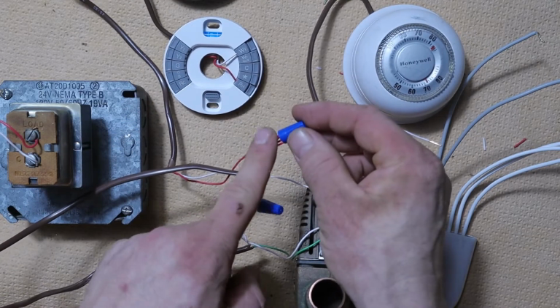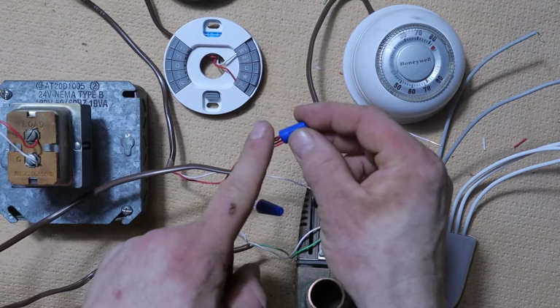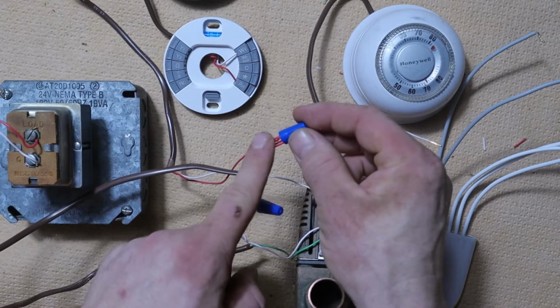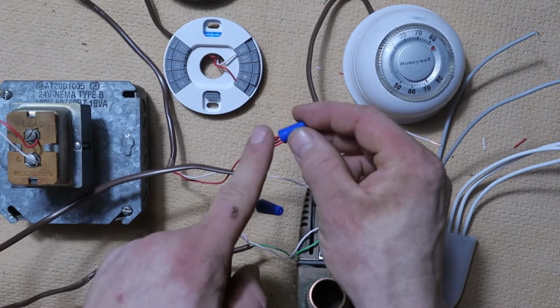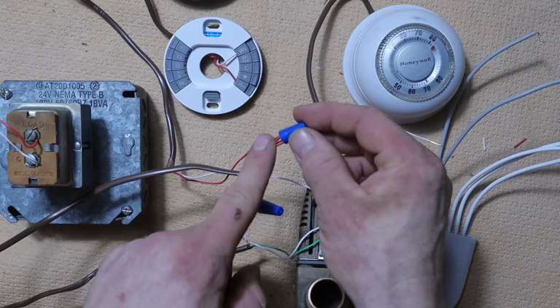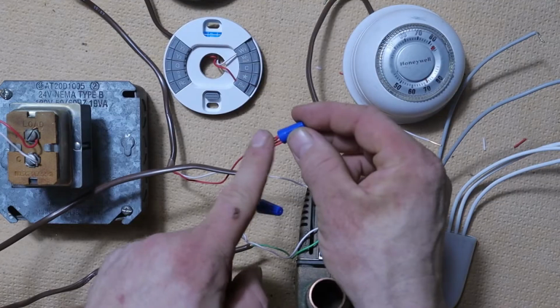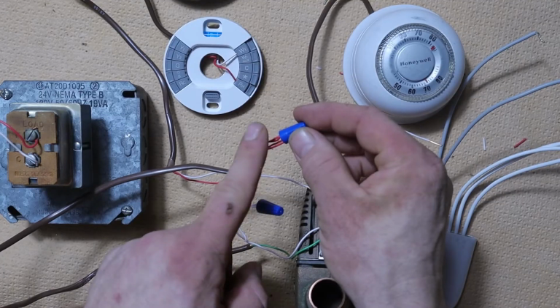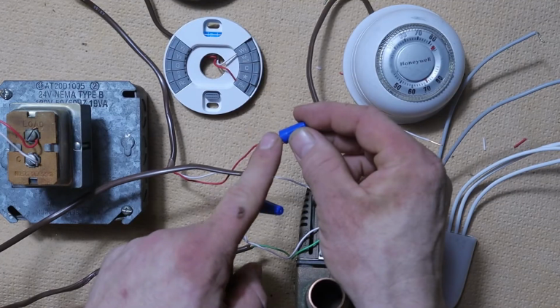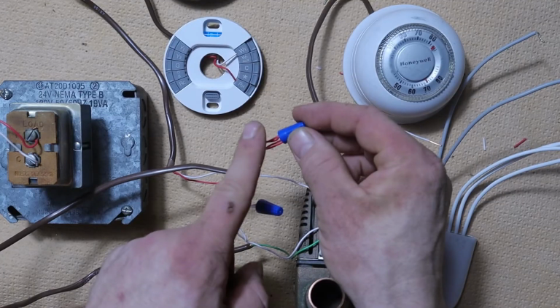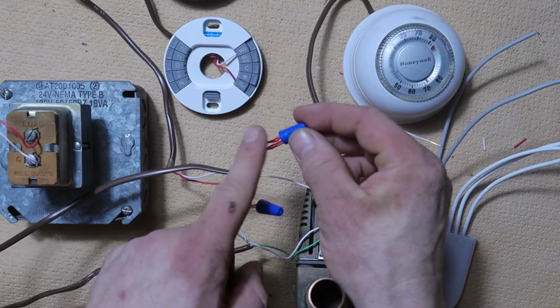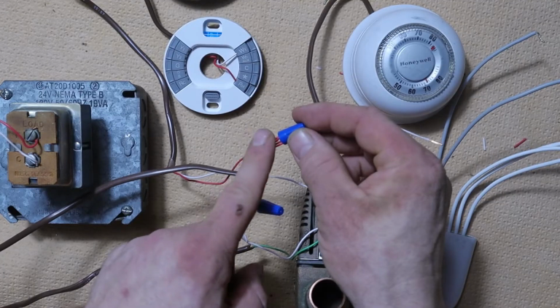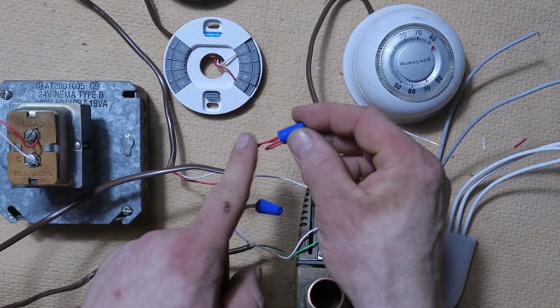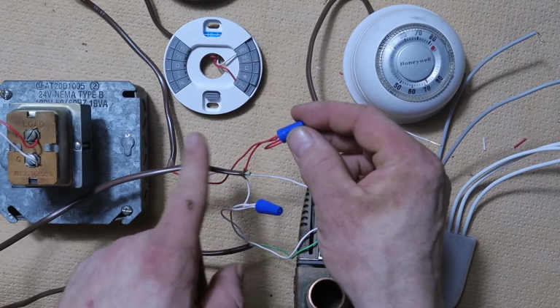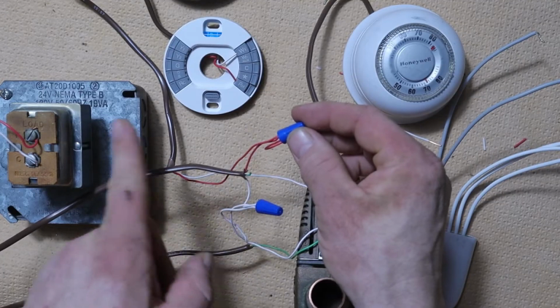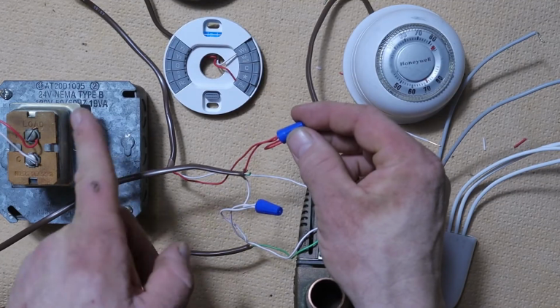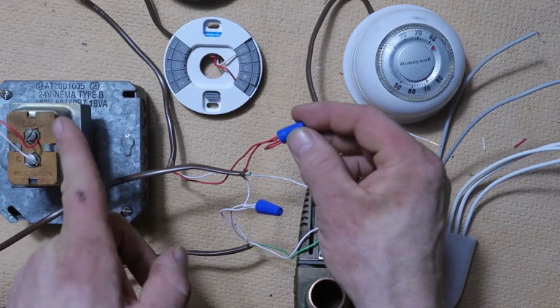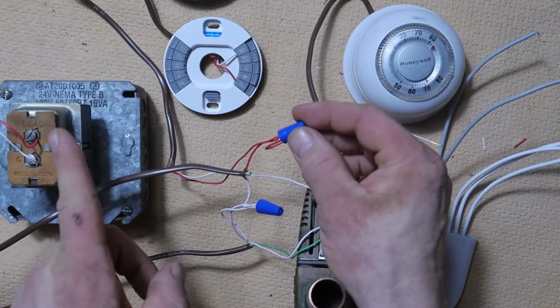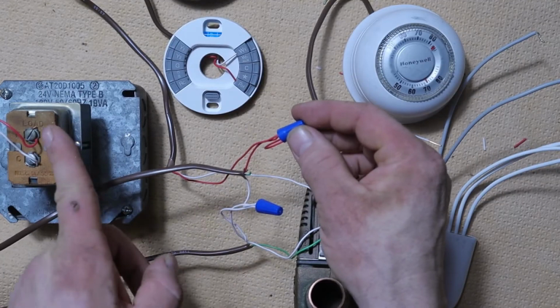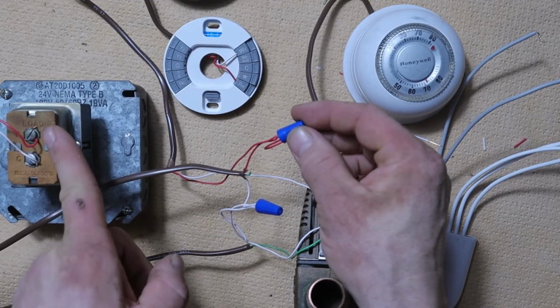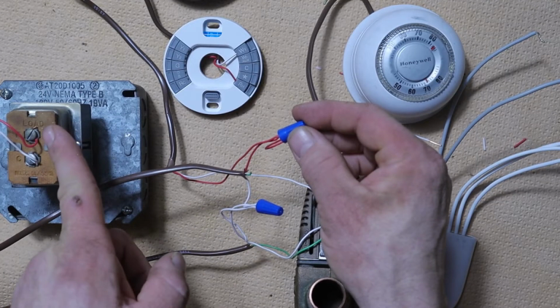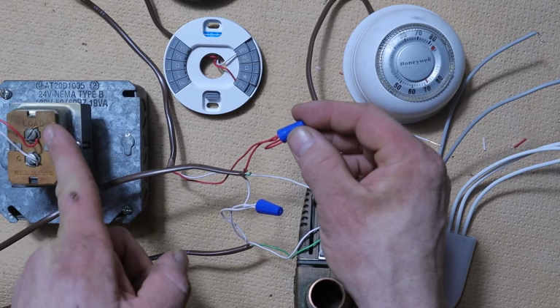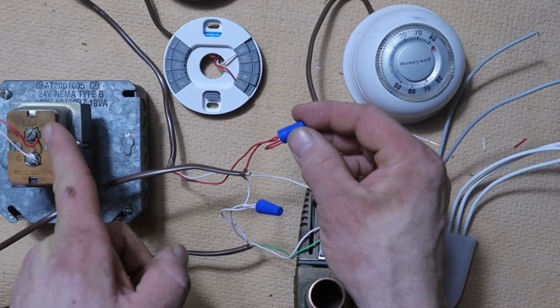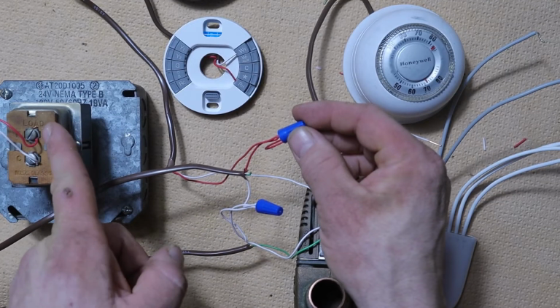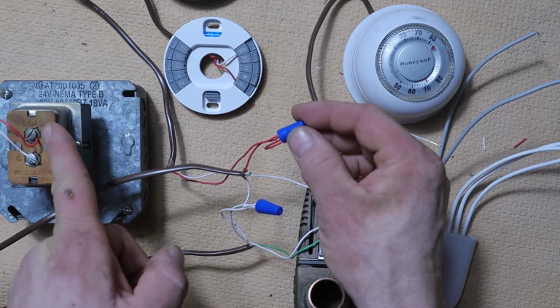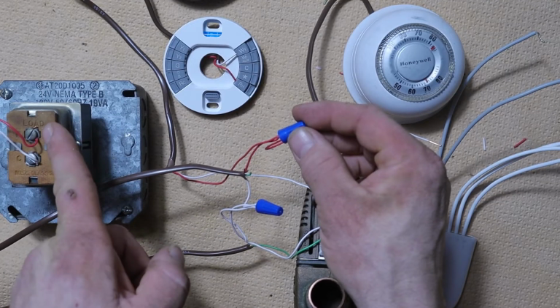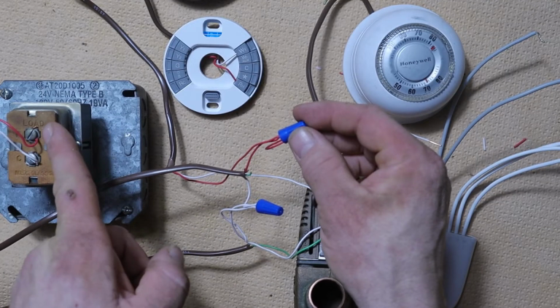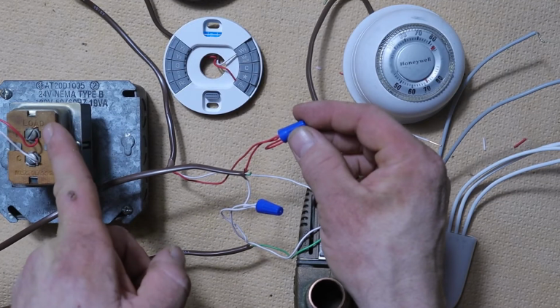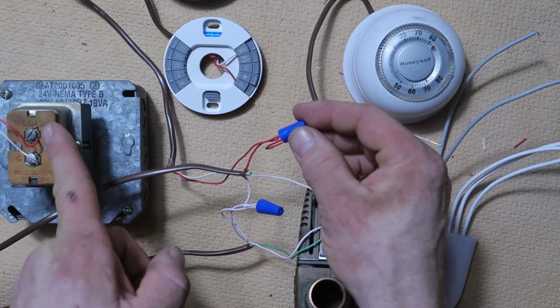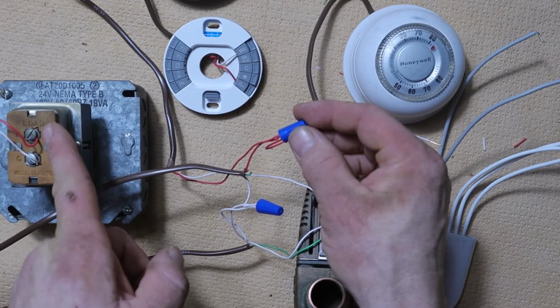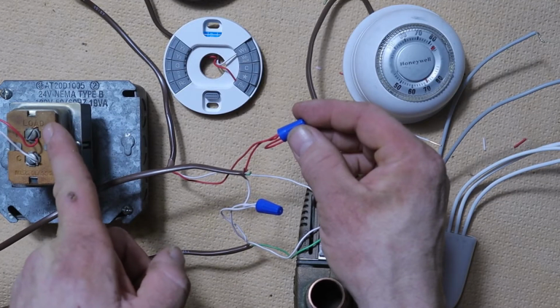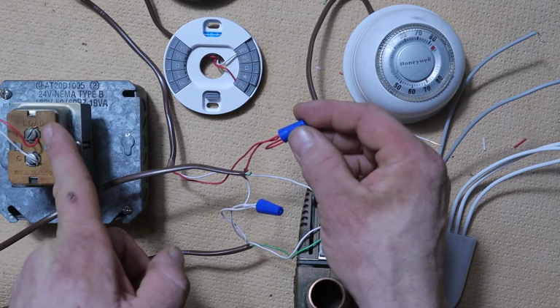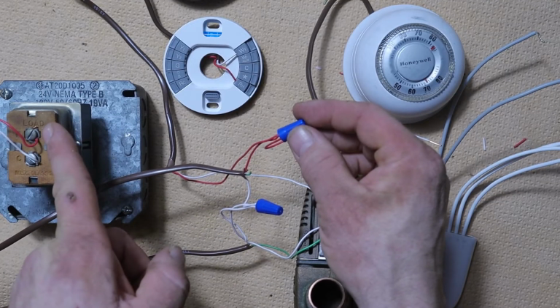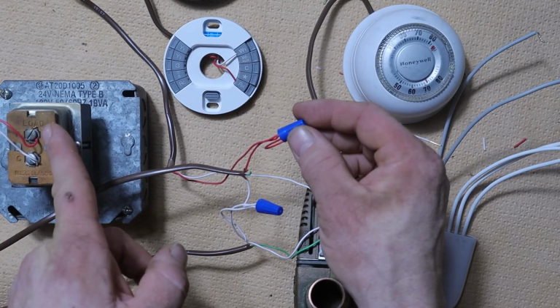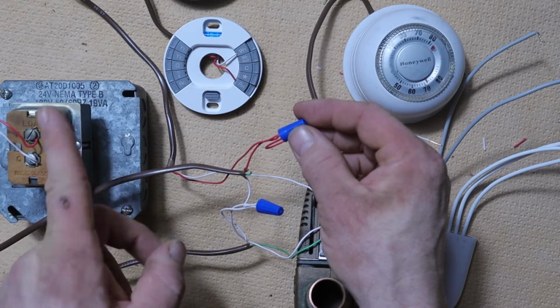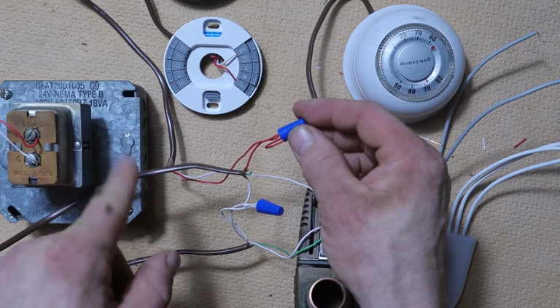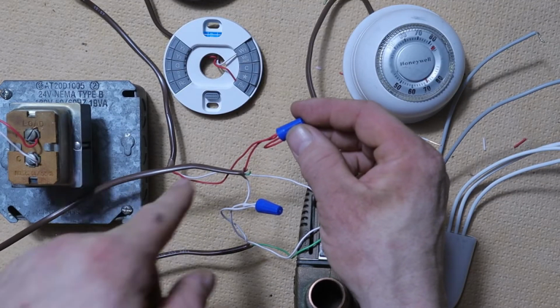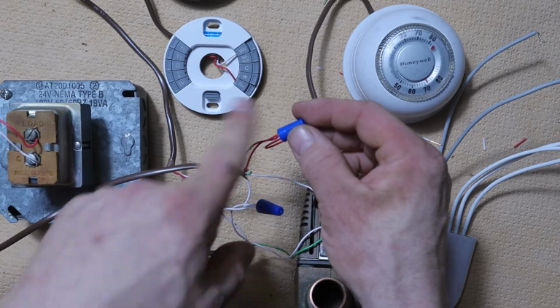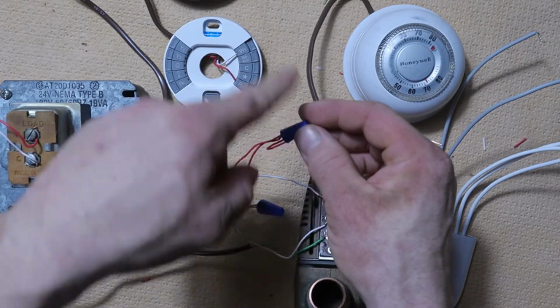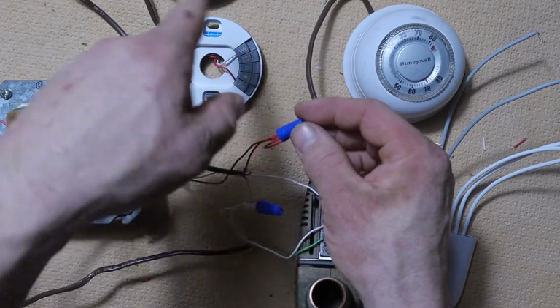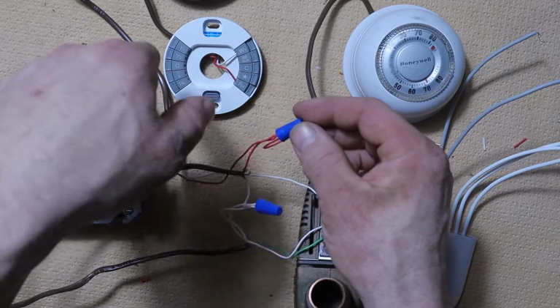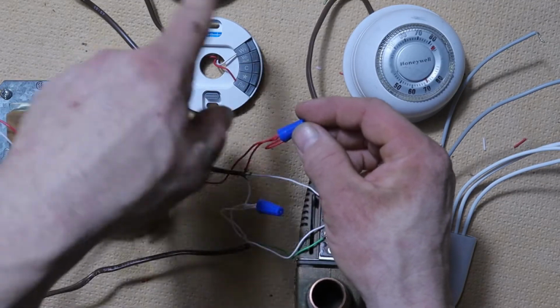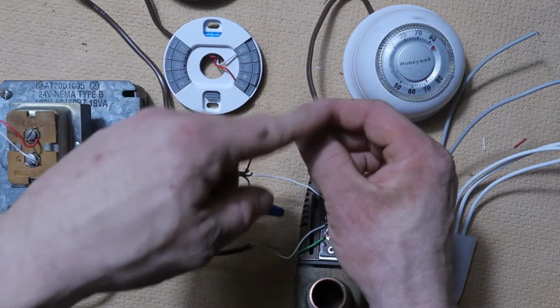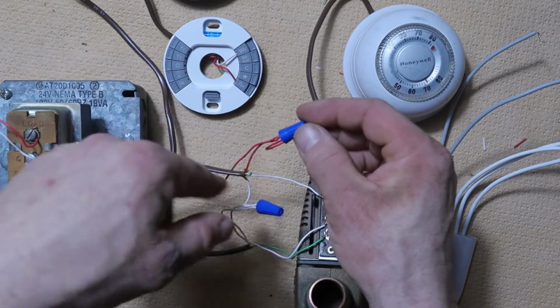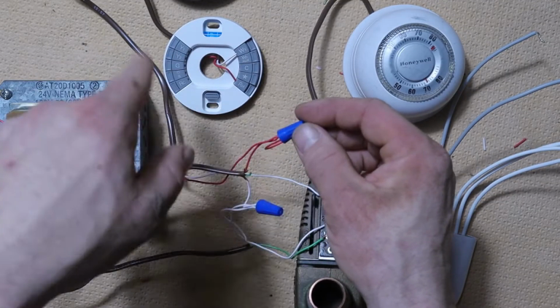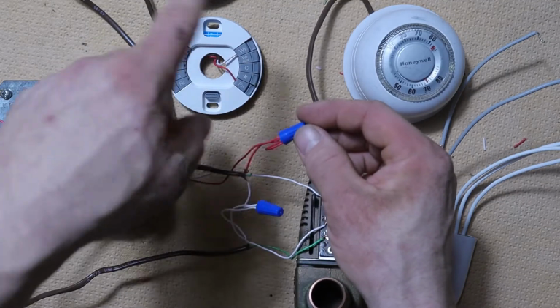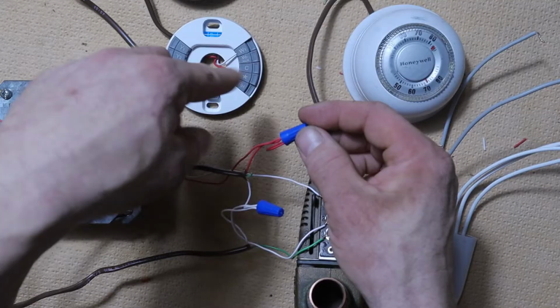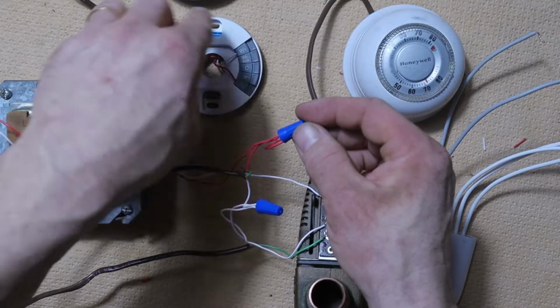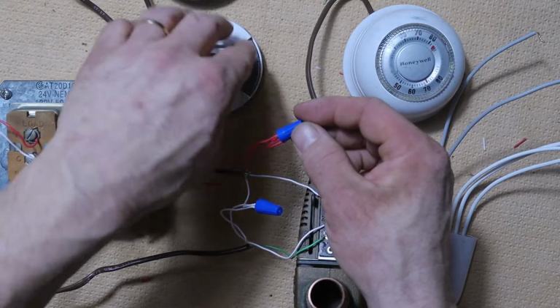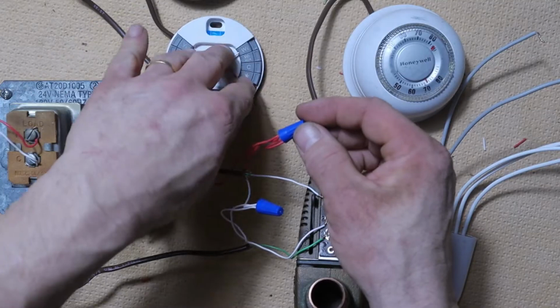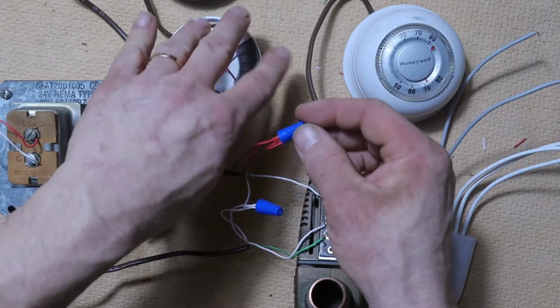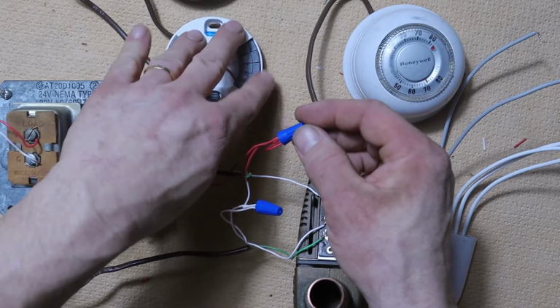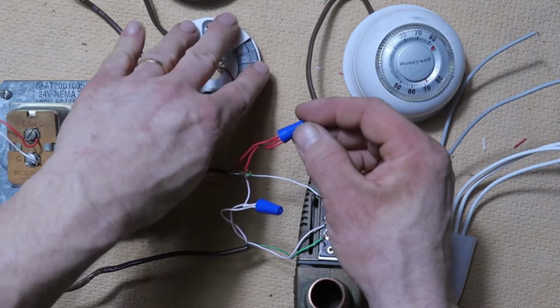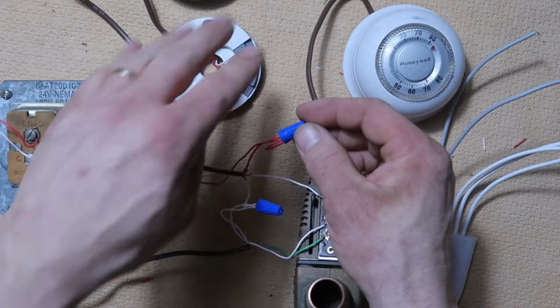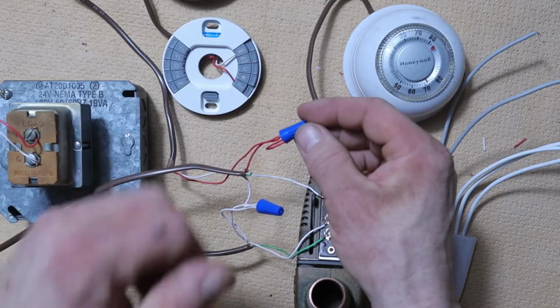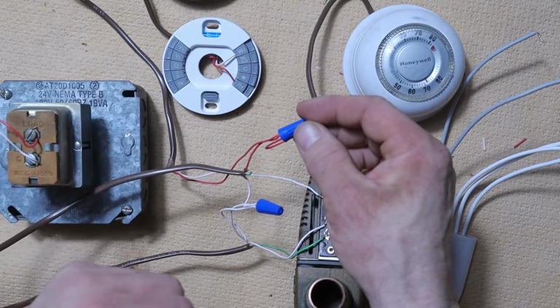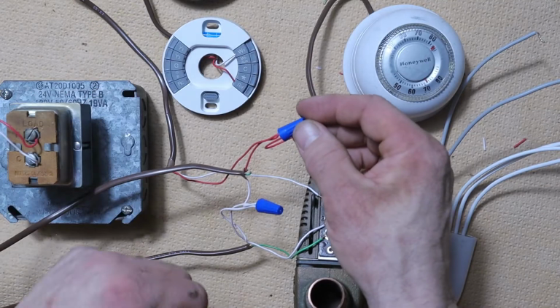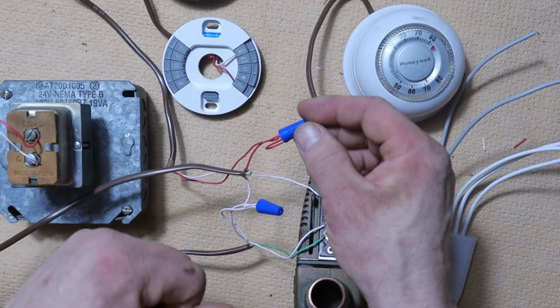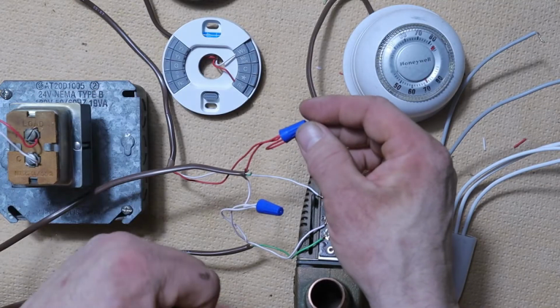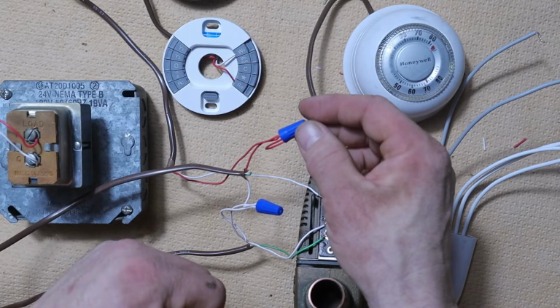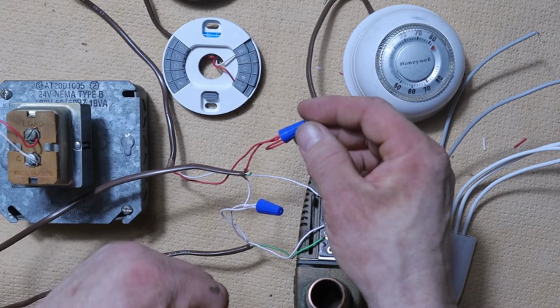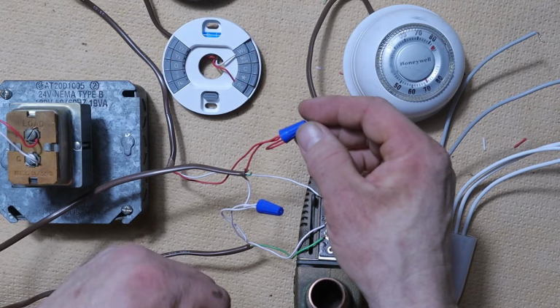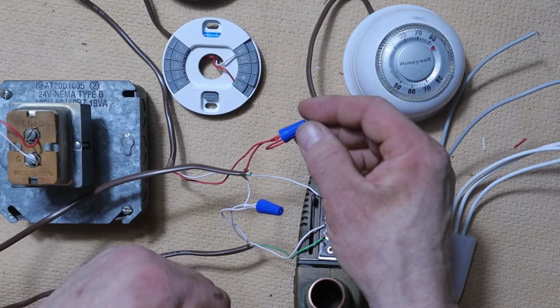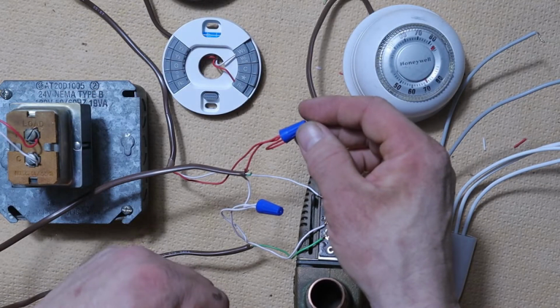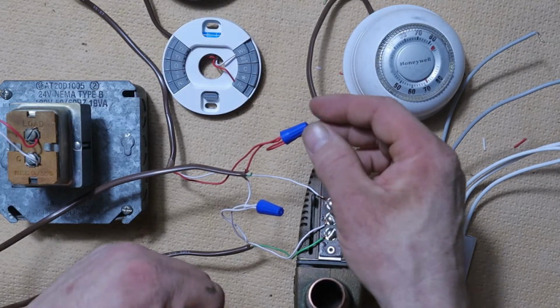There's going to be another red wire in there that goes all the way back to the load on the transformer. So this is the 24-volt source that our thermostat is going to run off of.